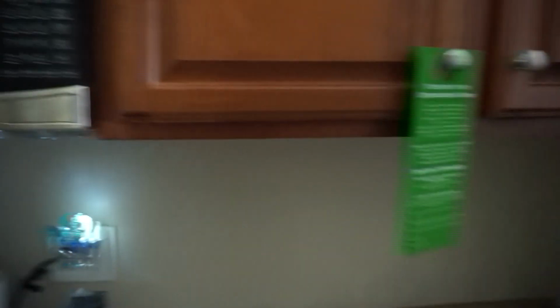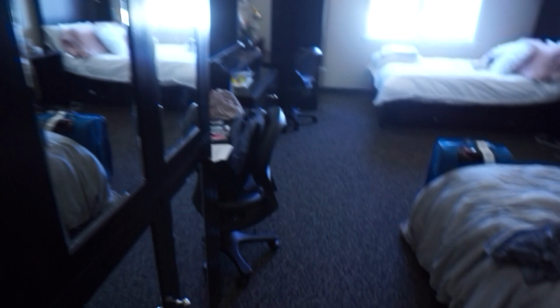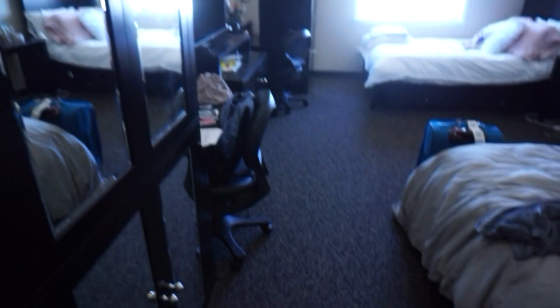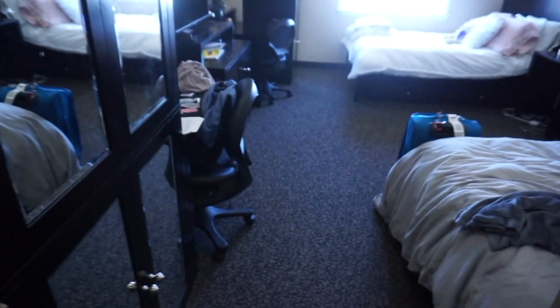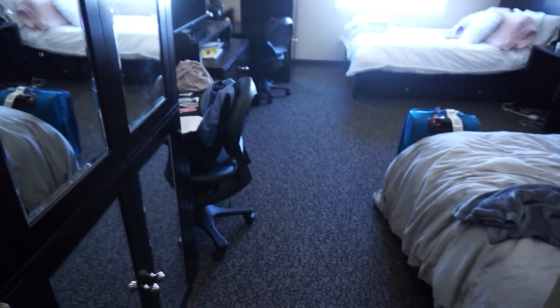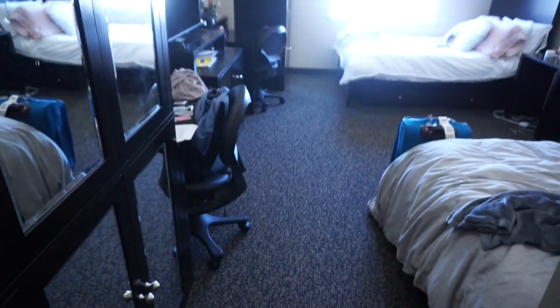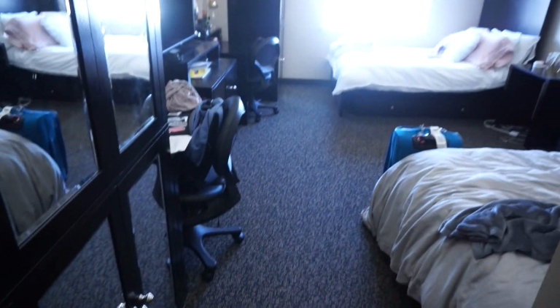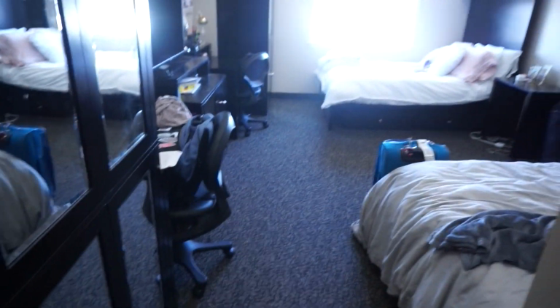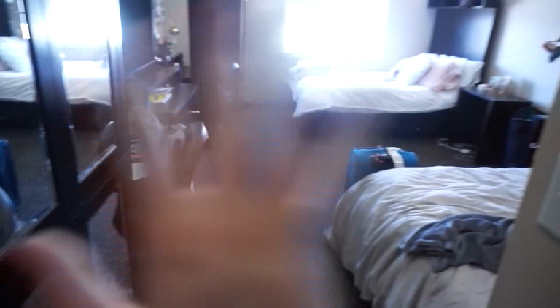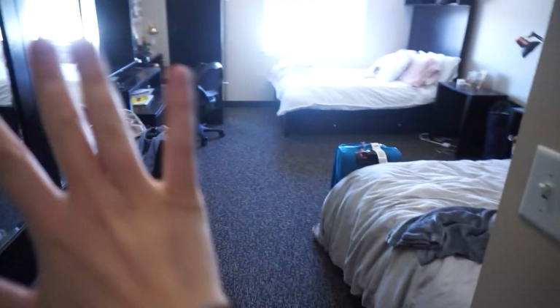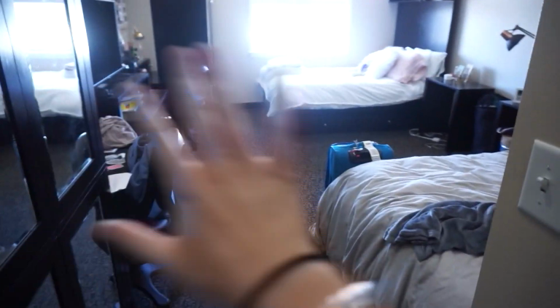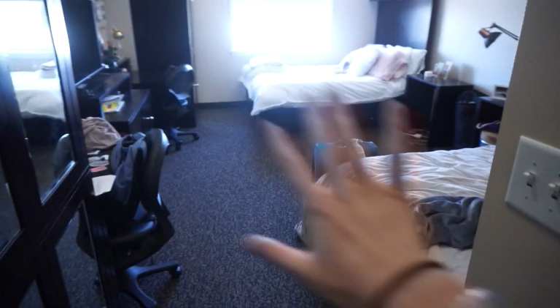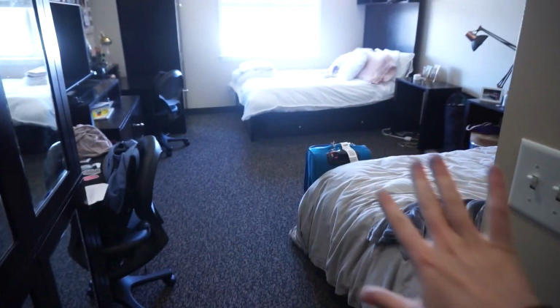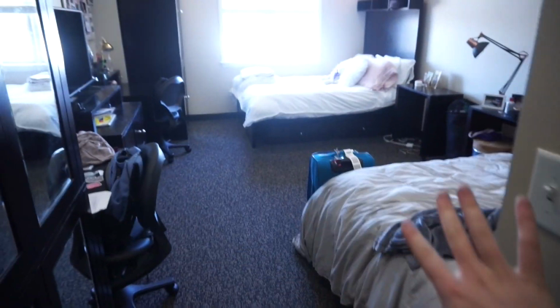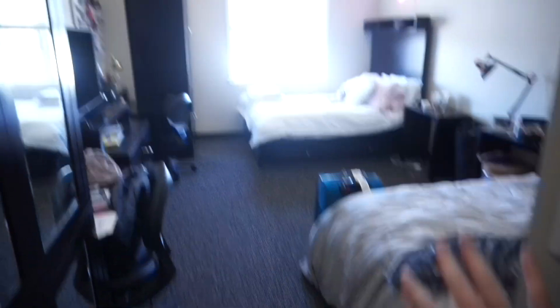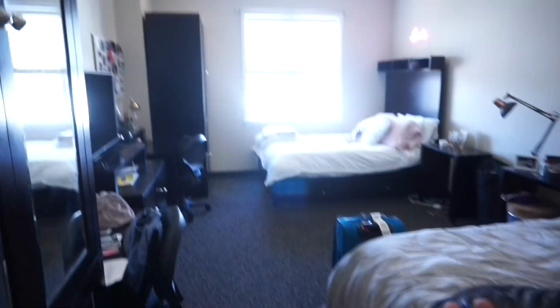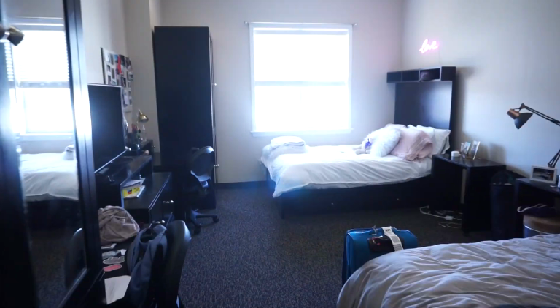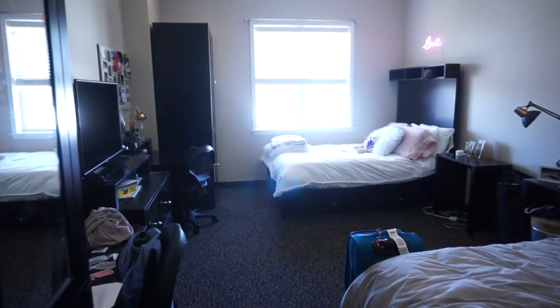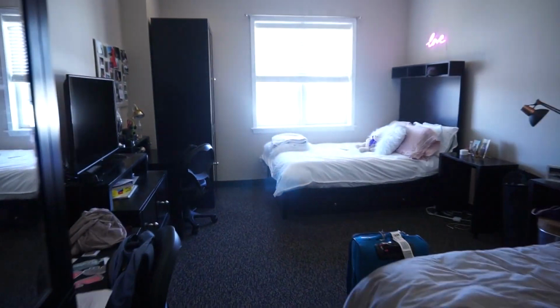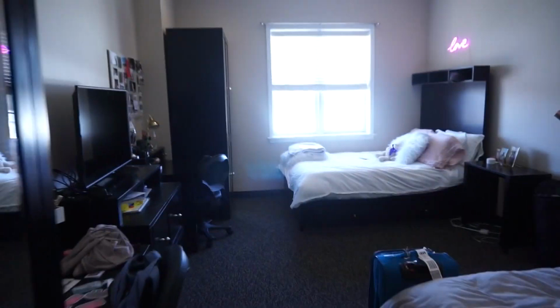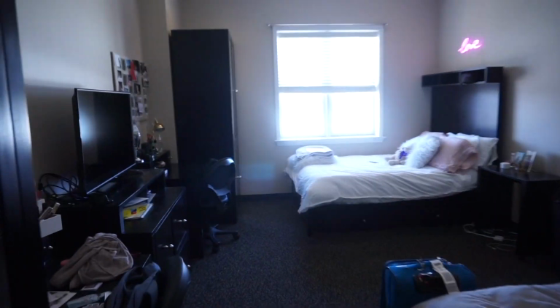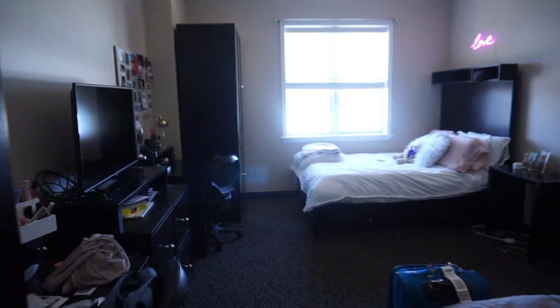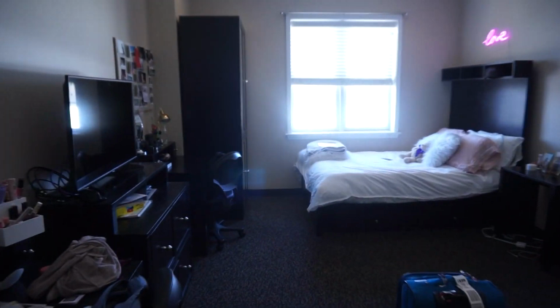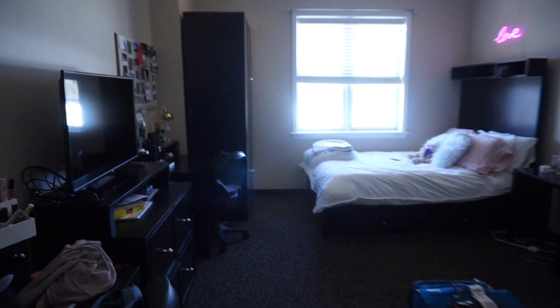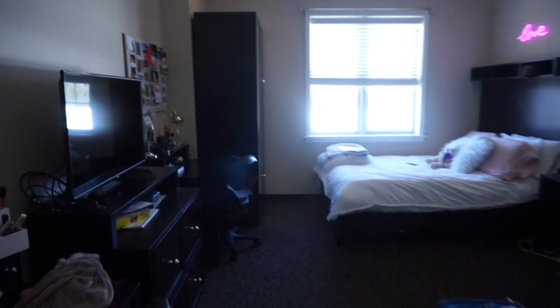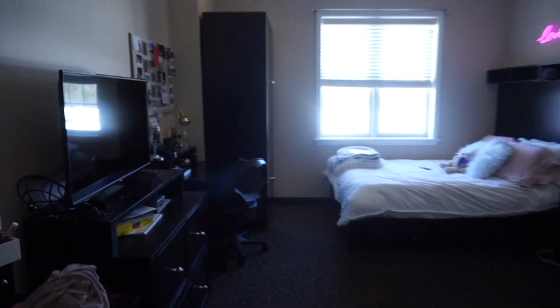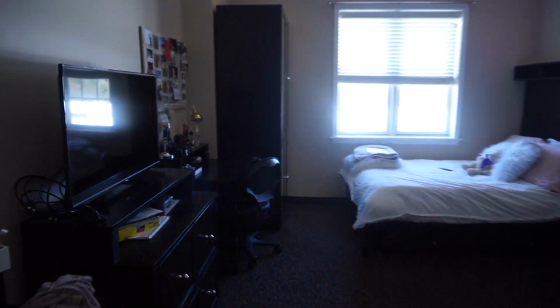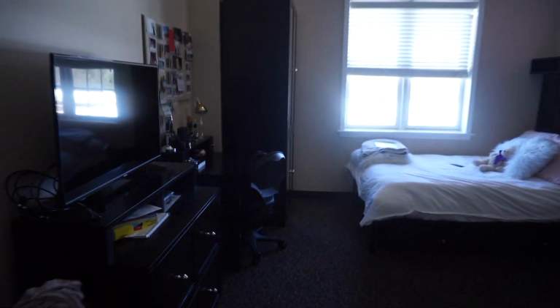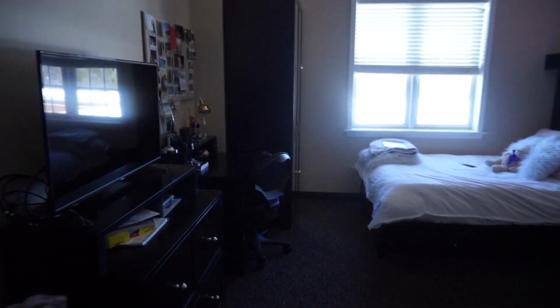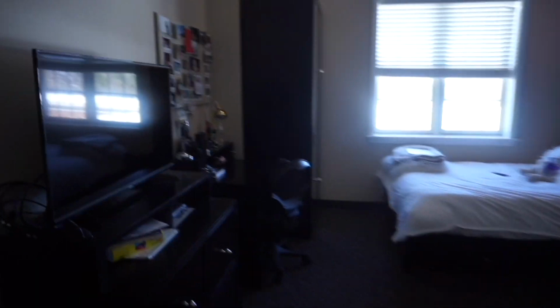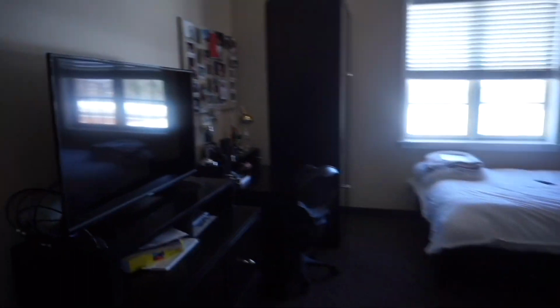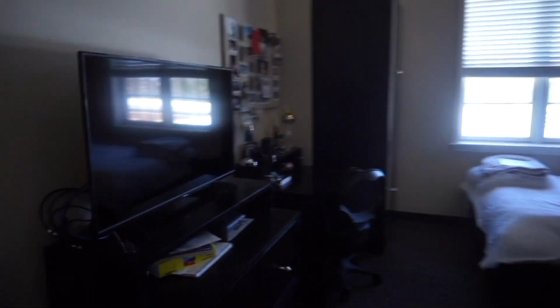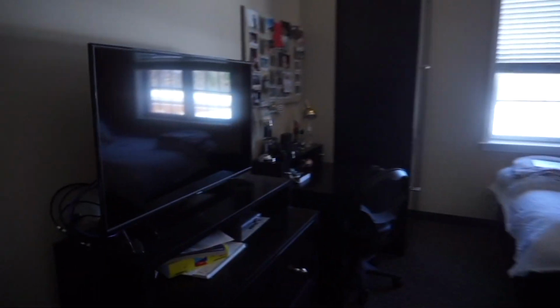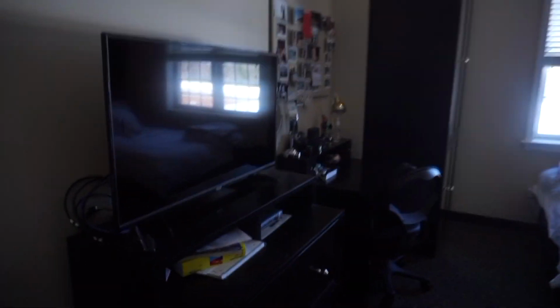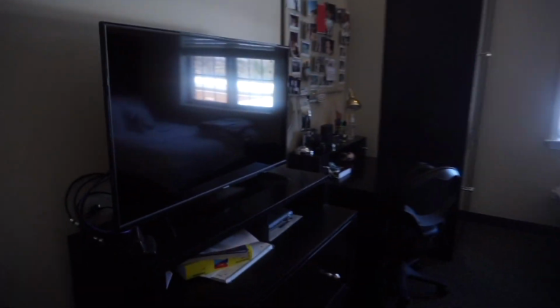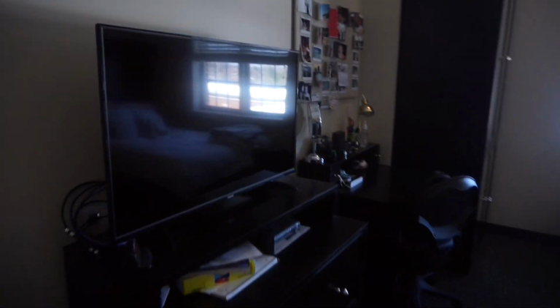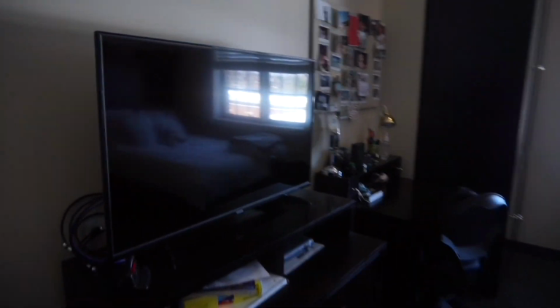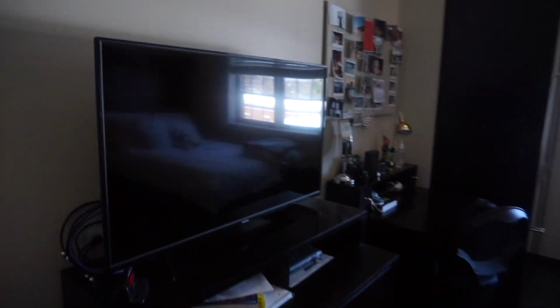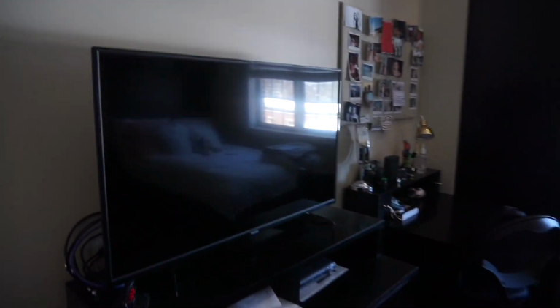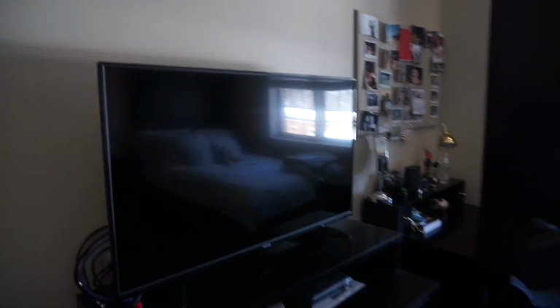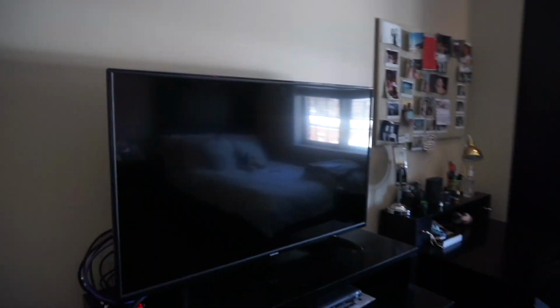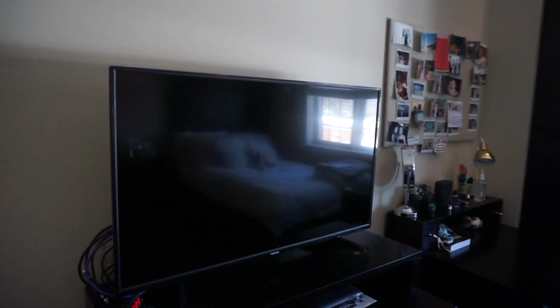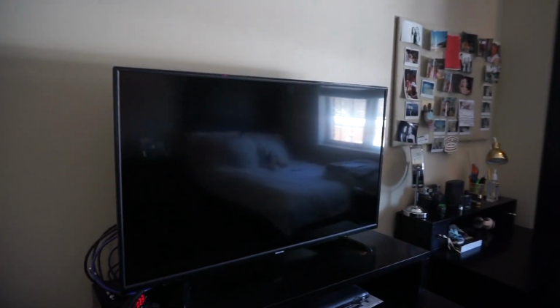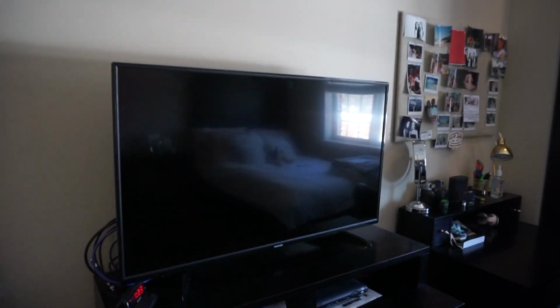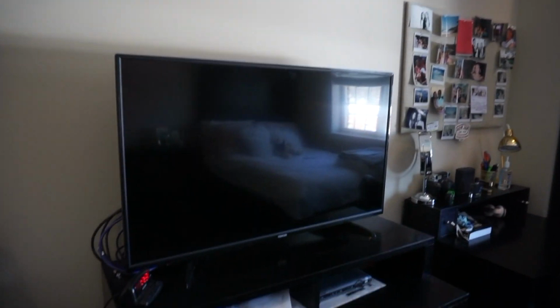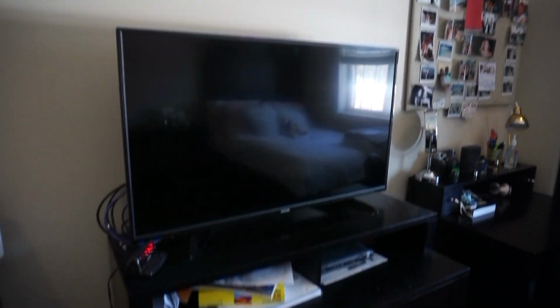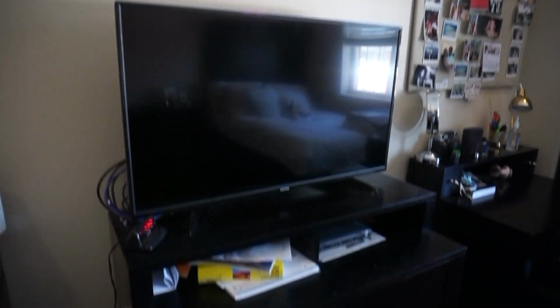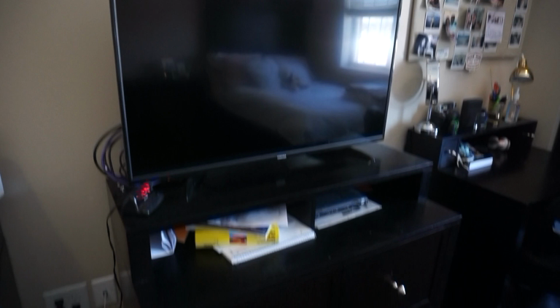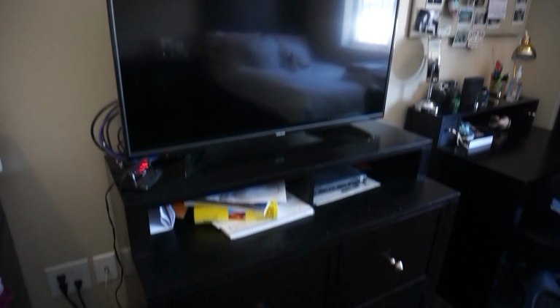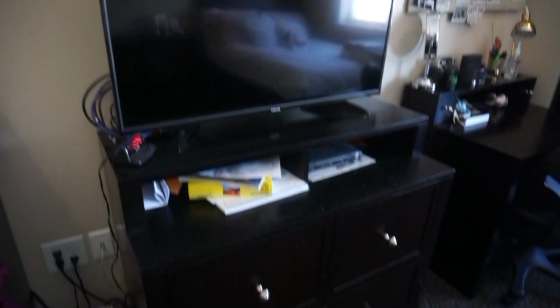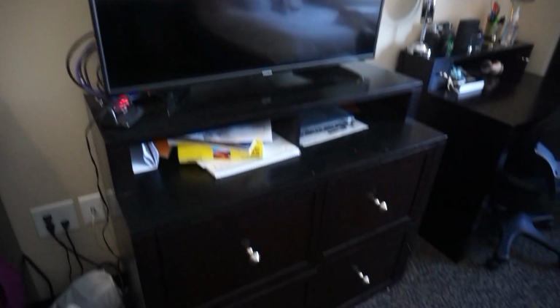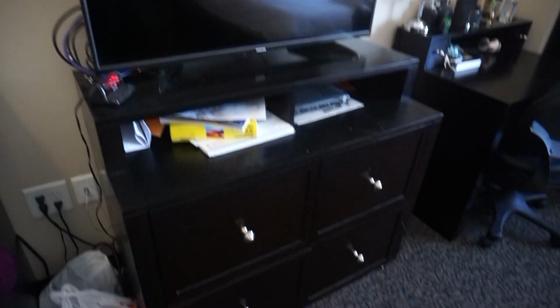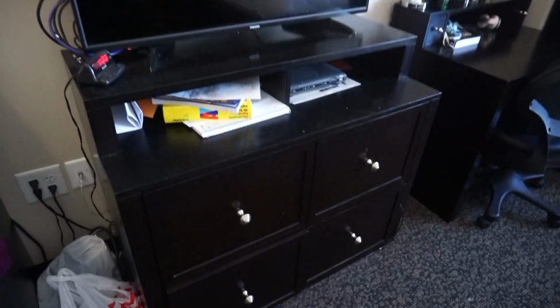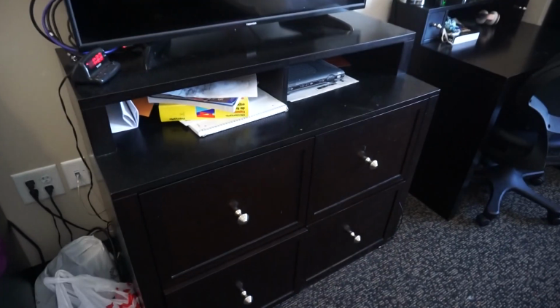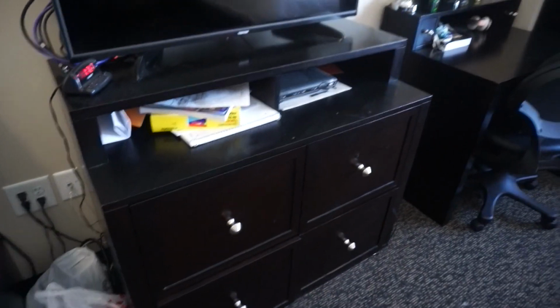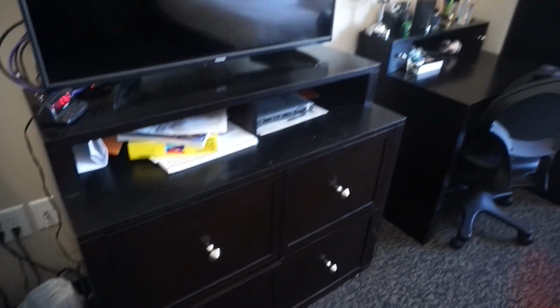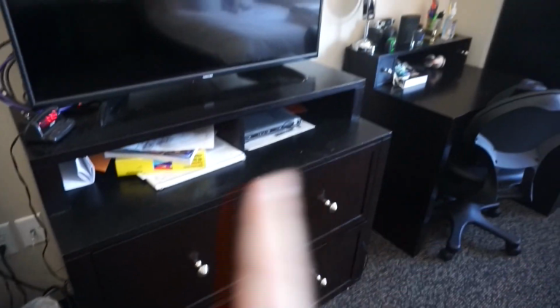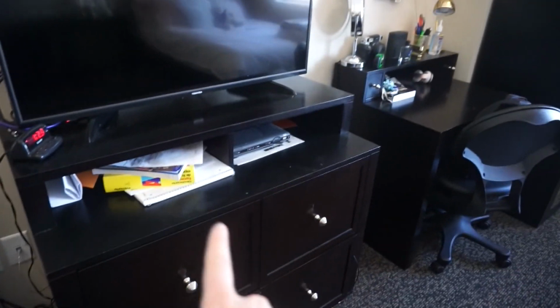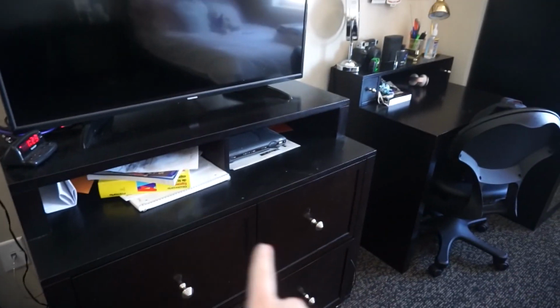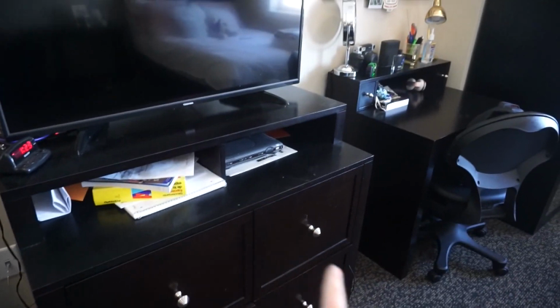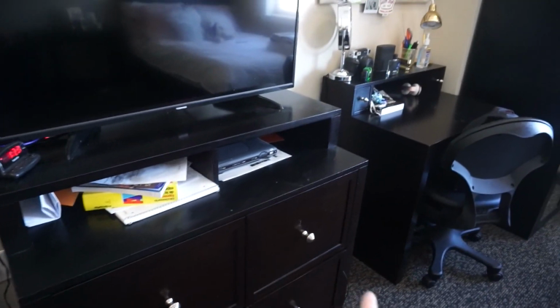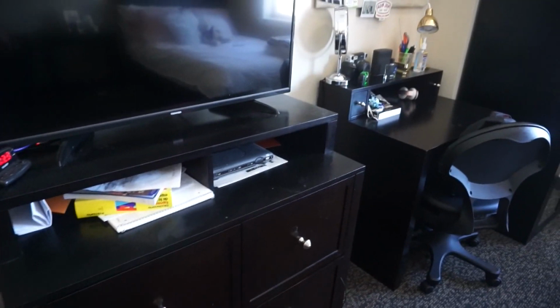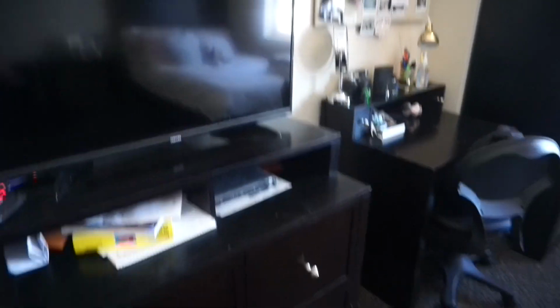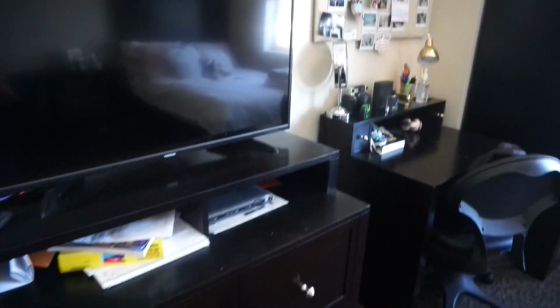When you walk in, this is all her stuff so I'm not going to go through it, but we have our TV here and then storage right here.